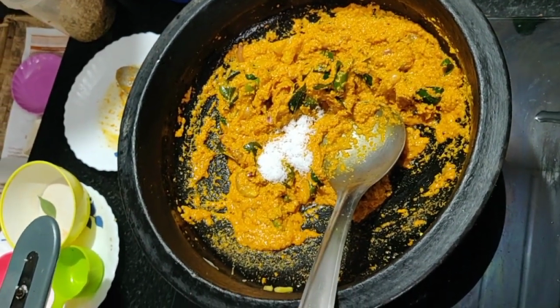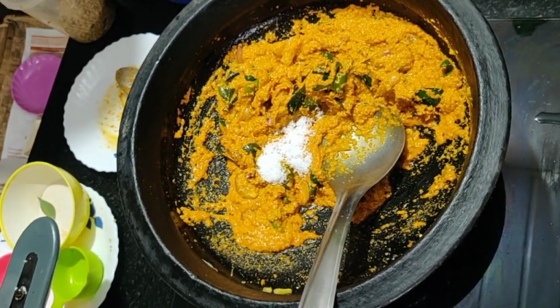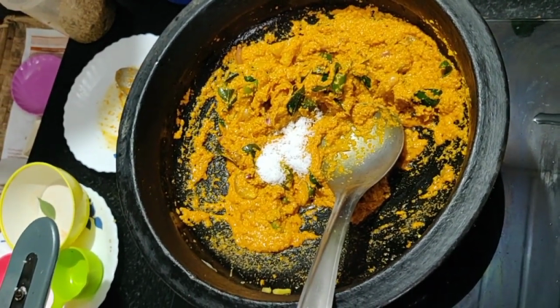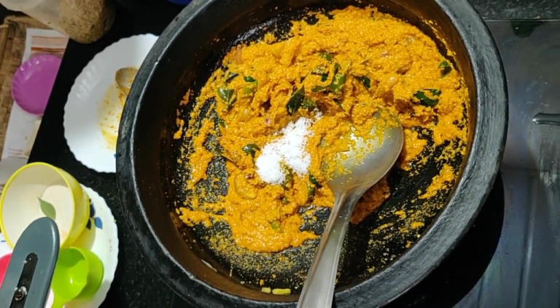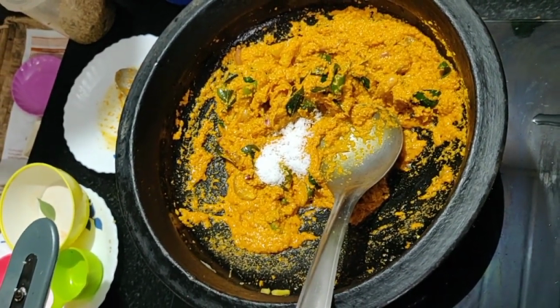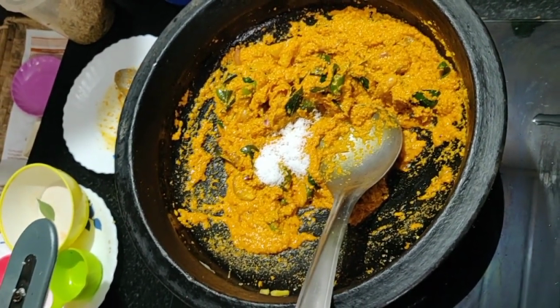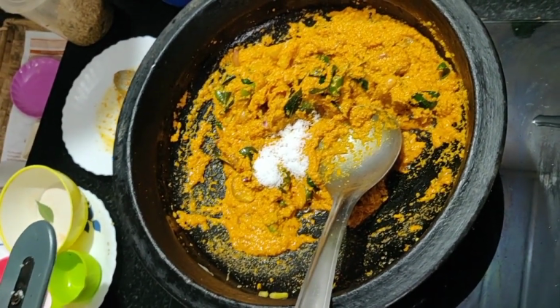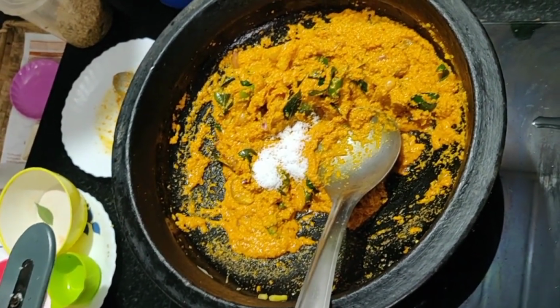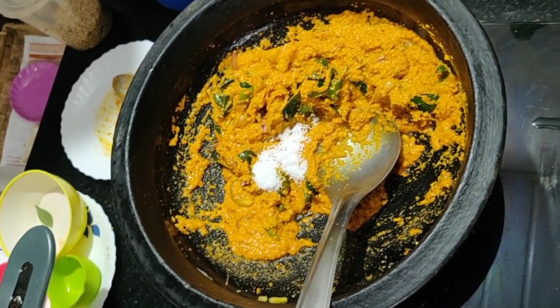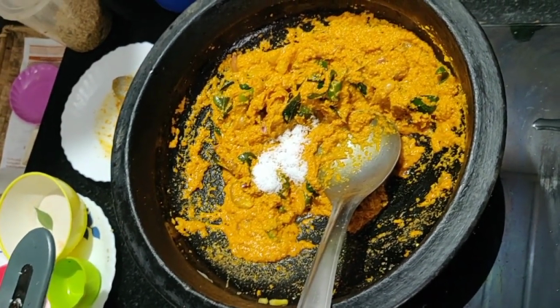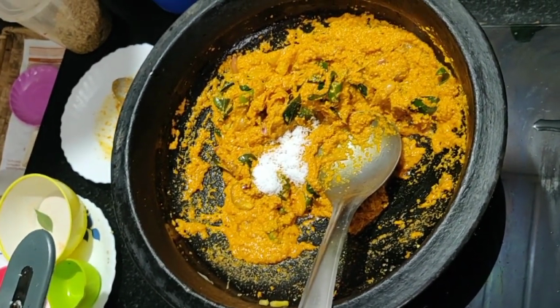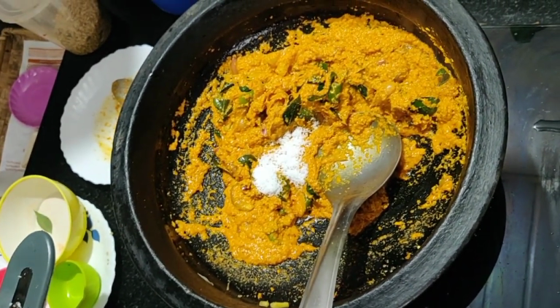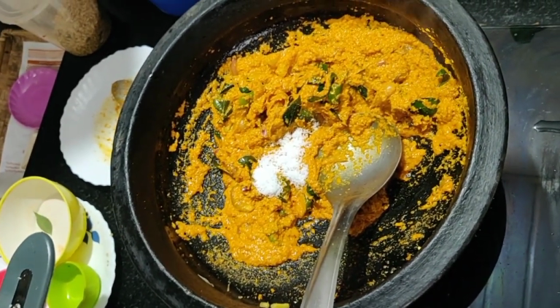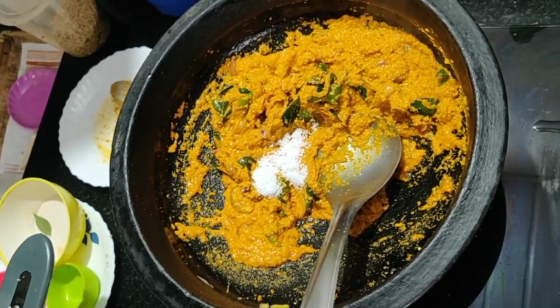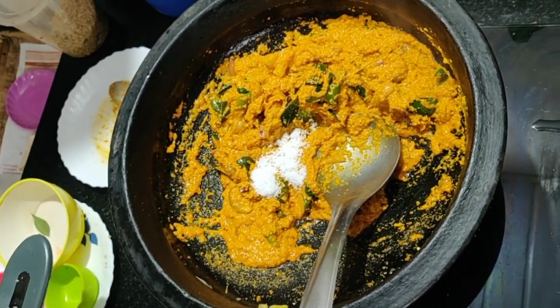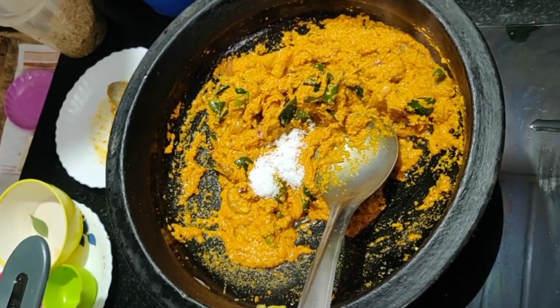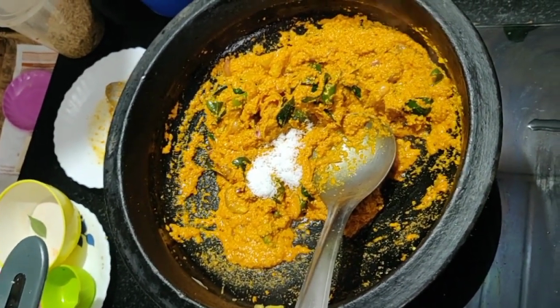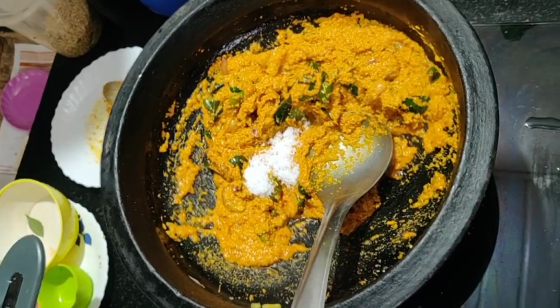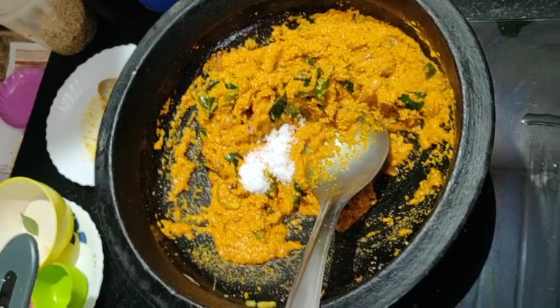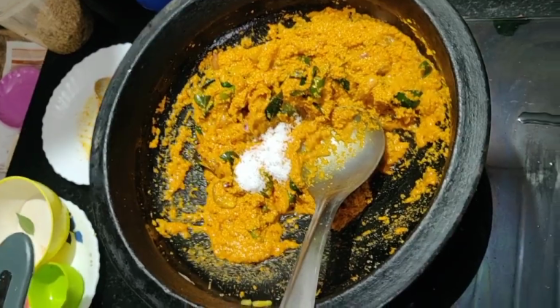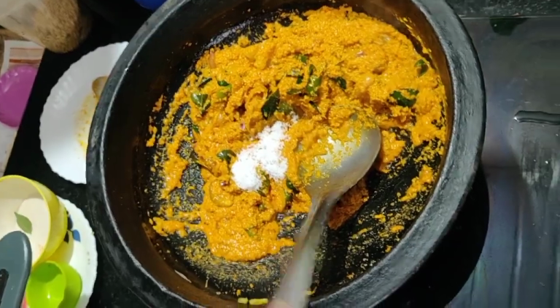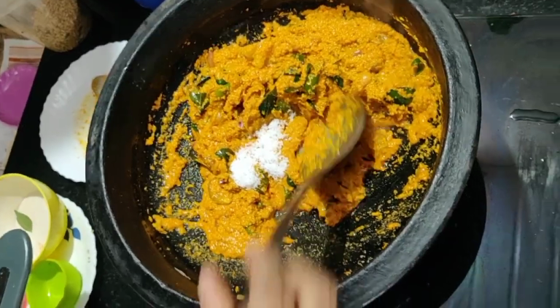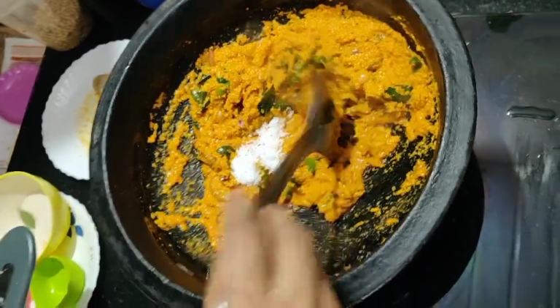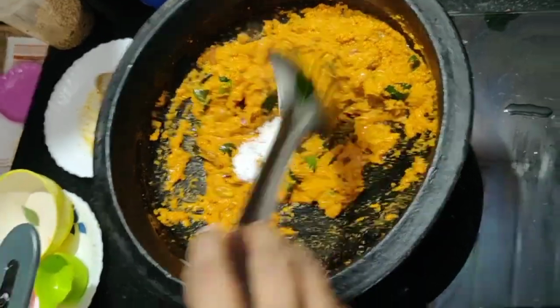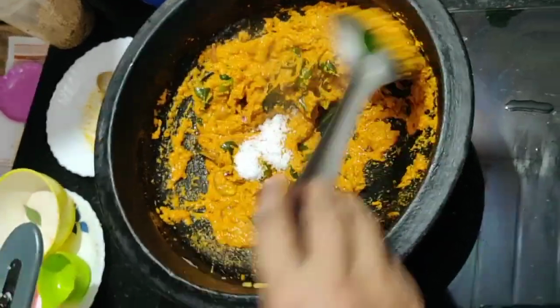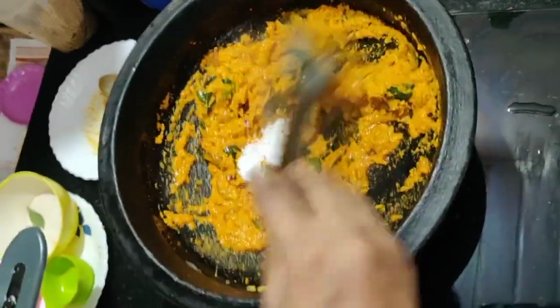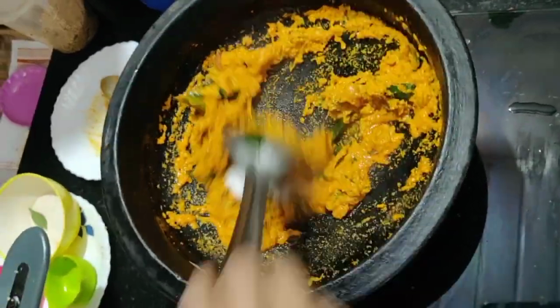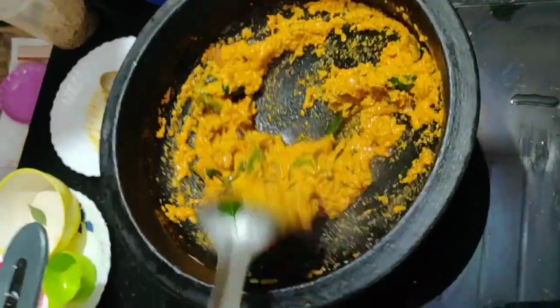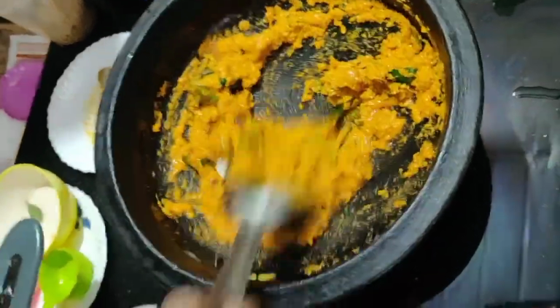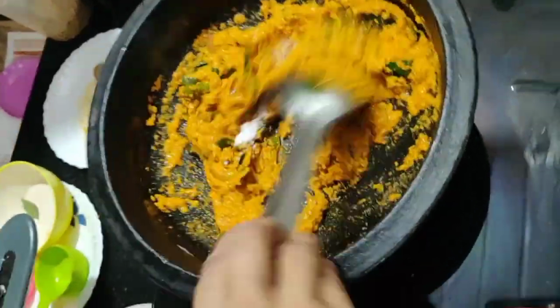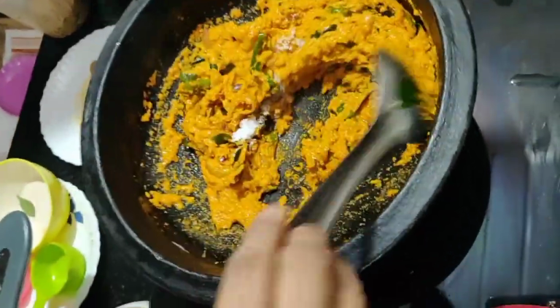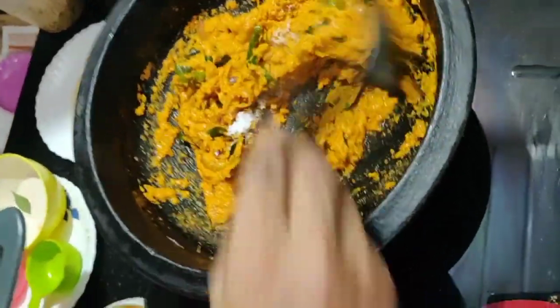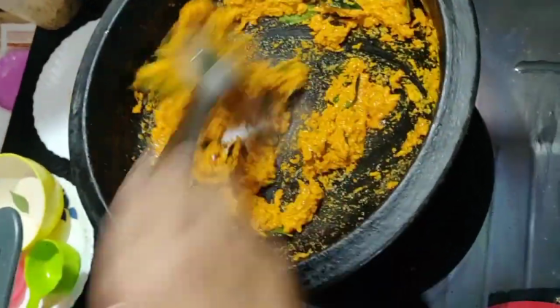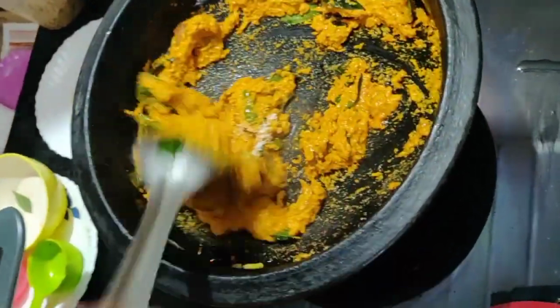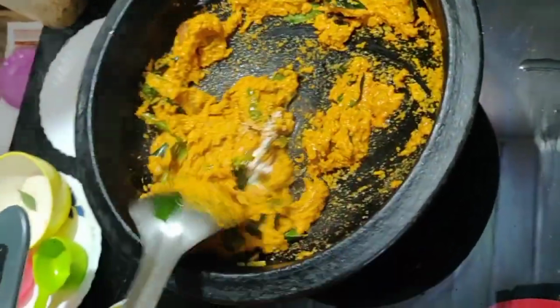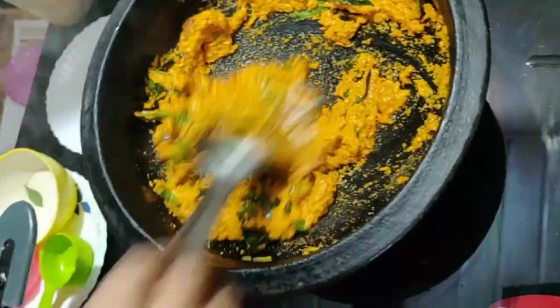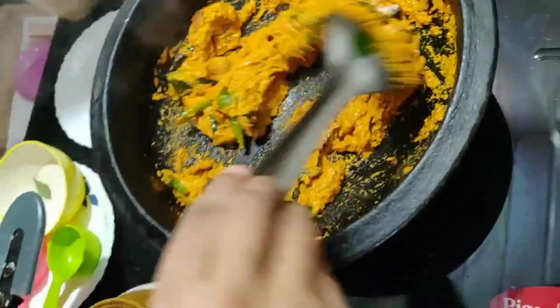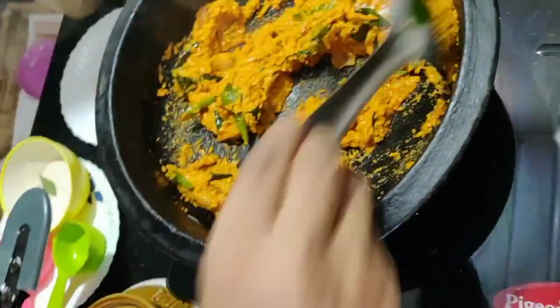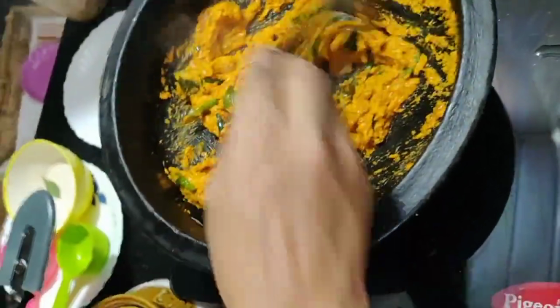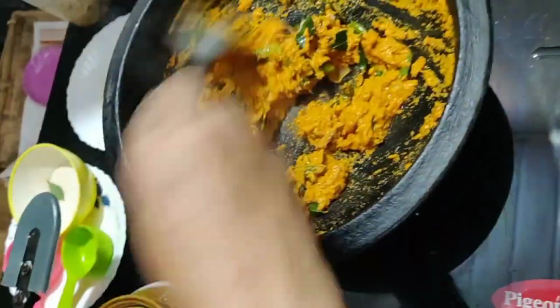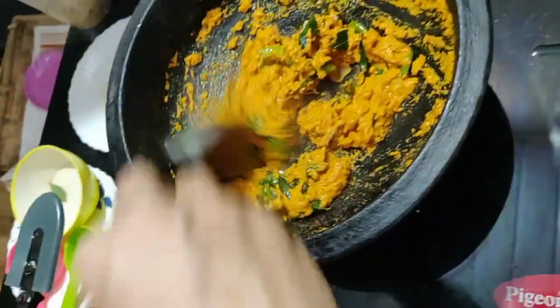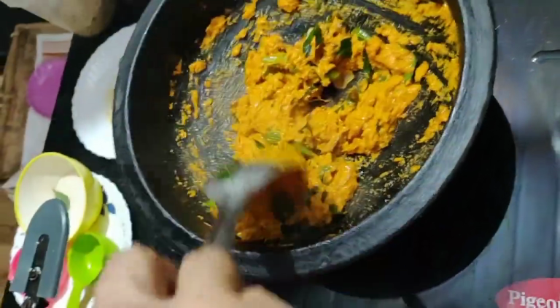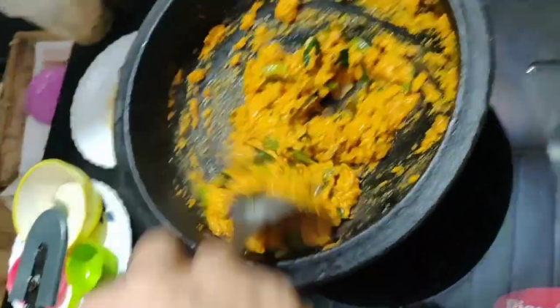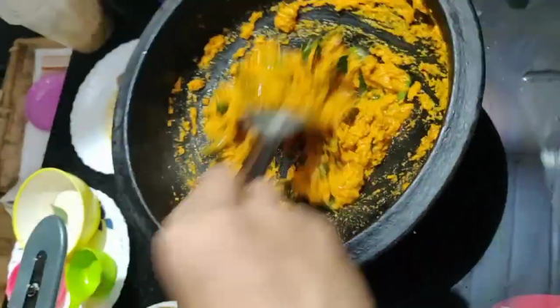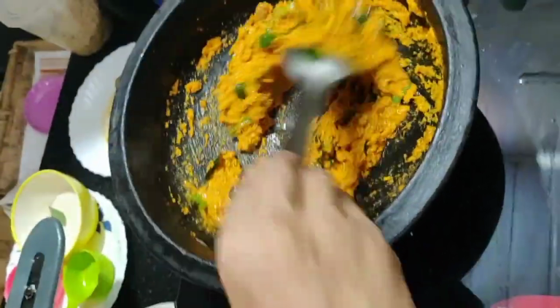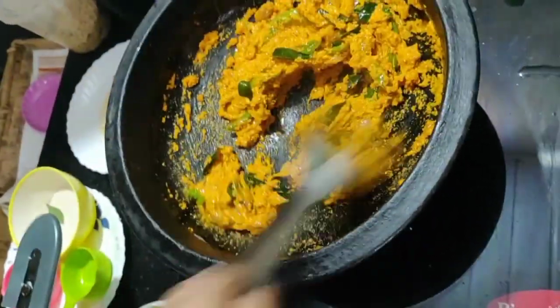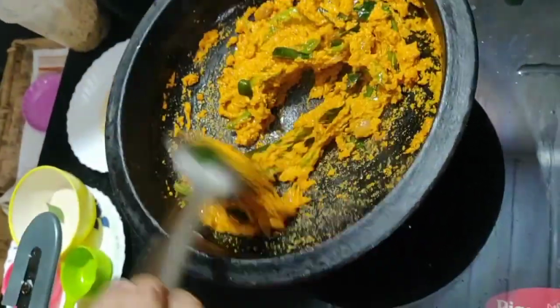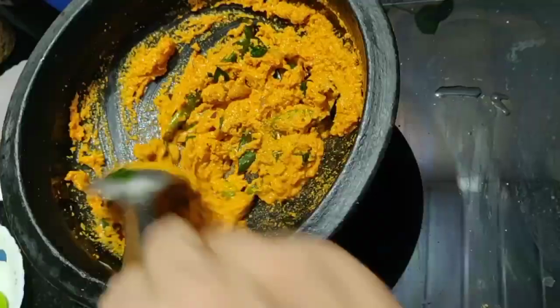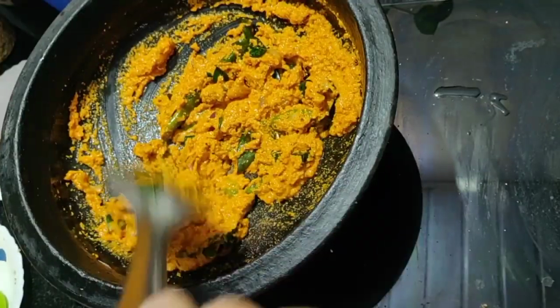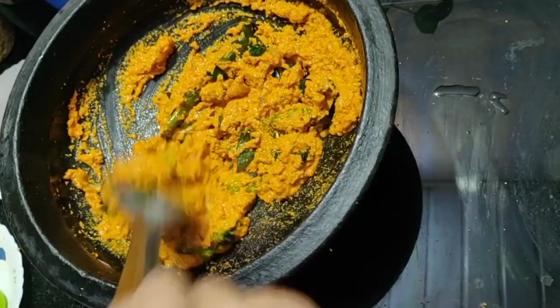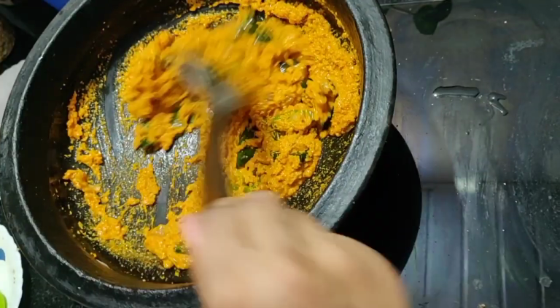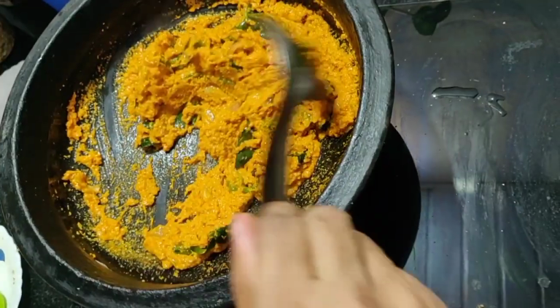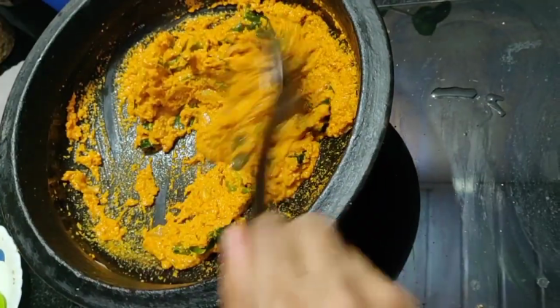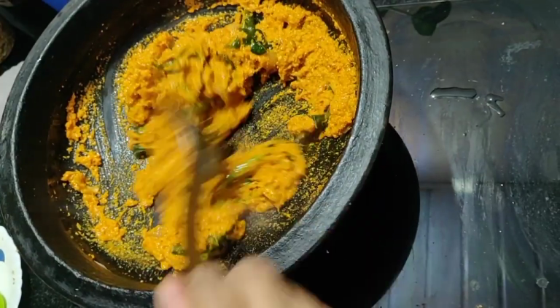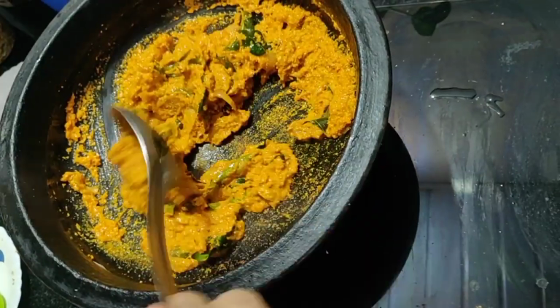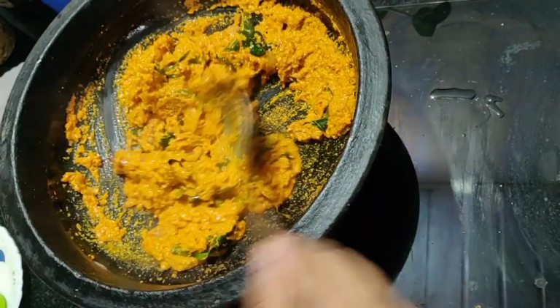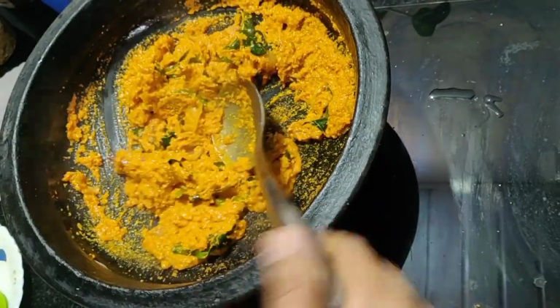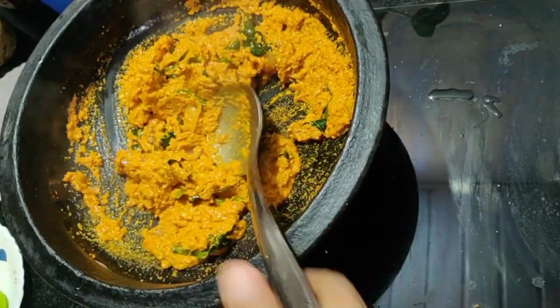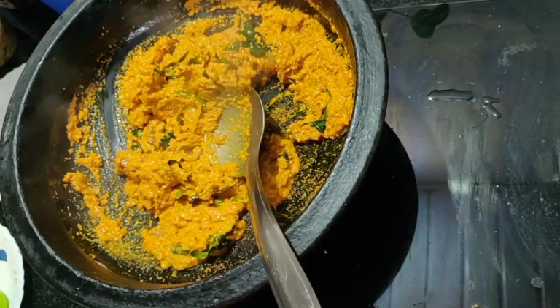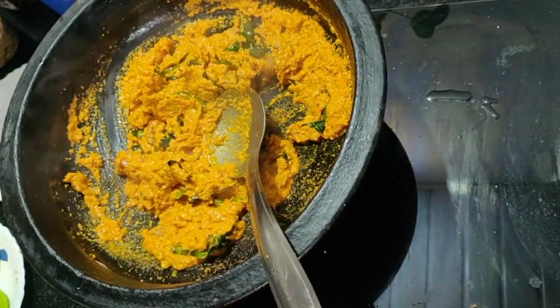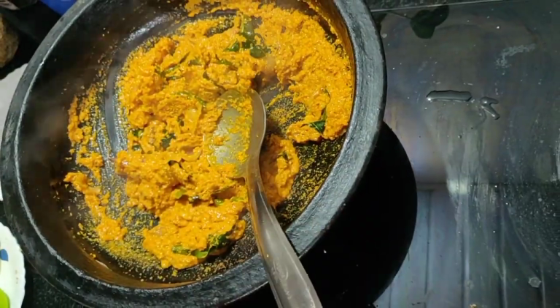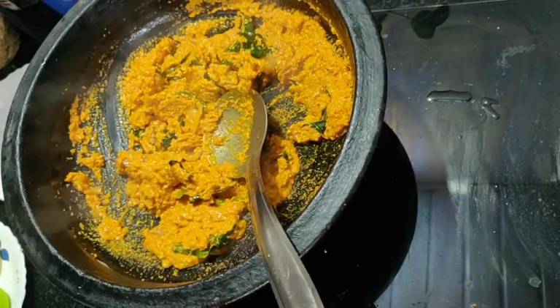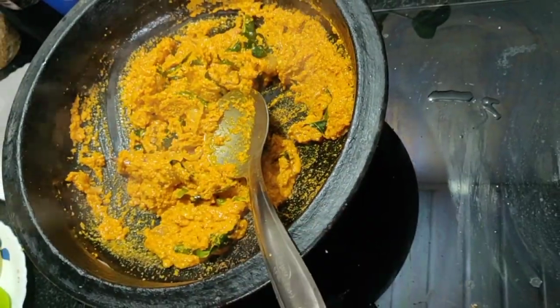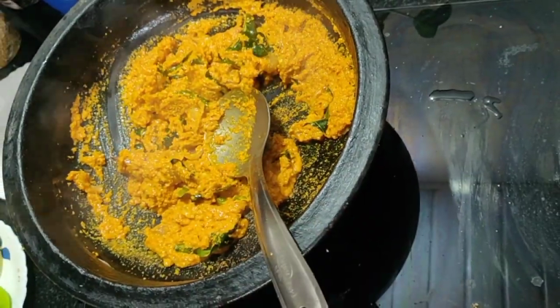Continue until it comes together, then add some more water.